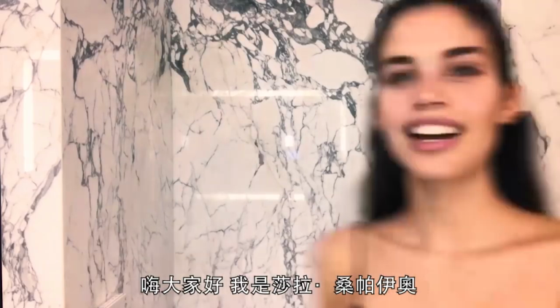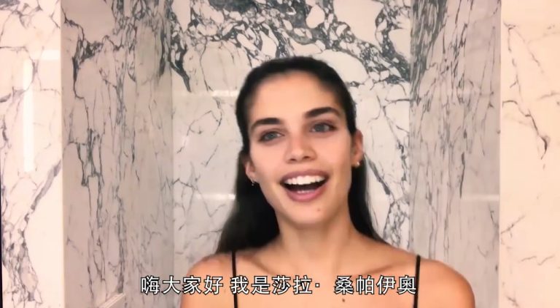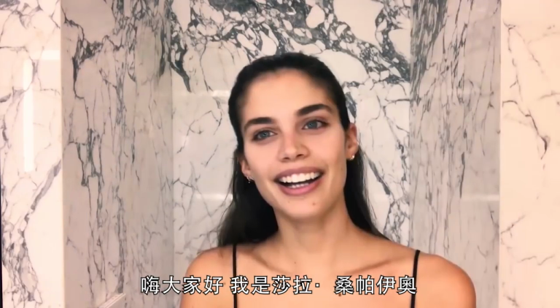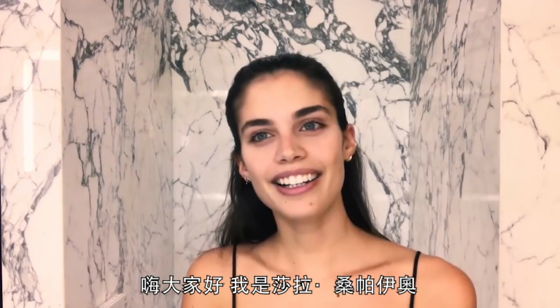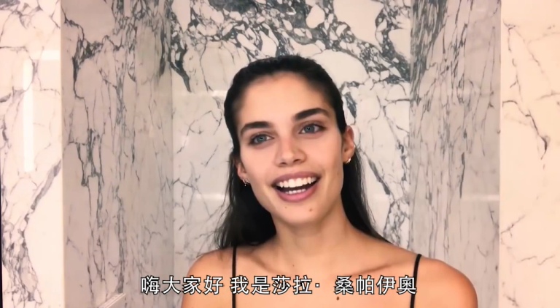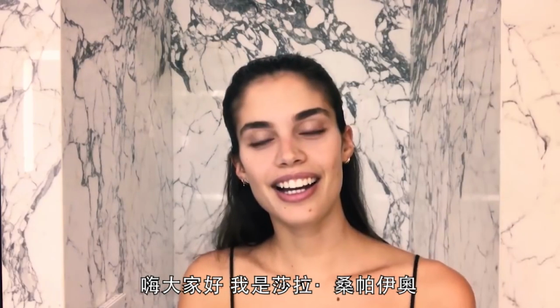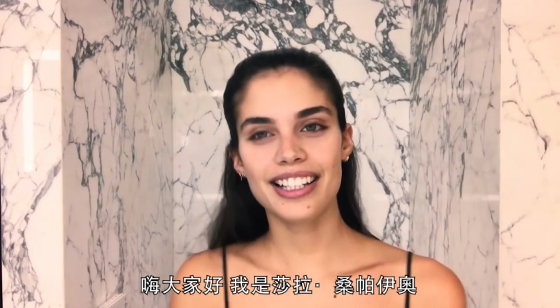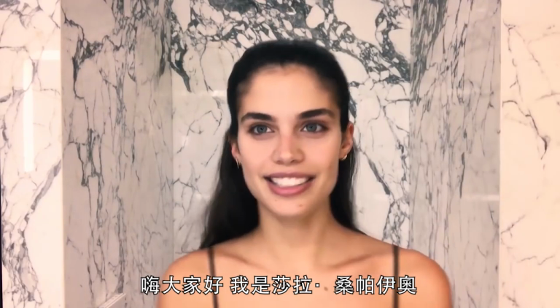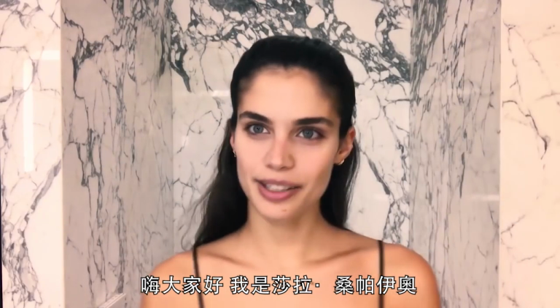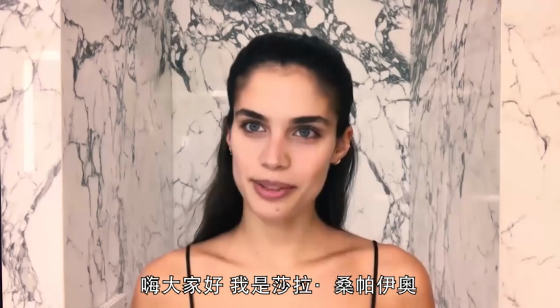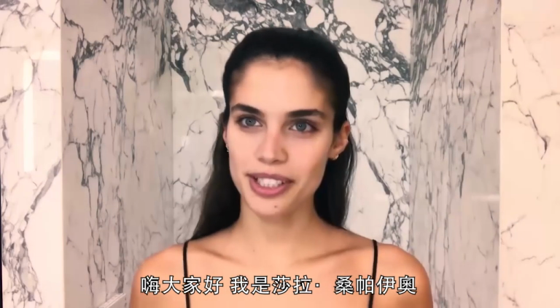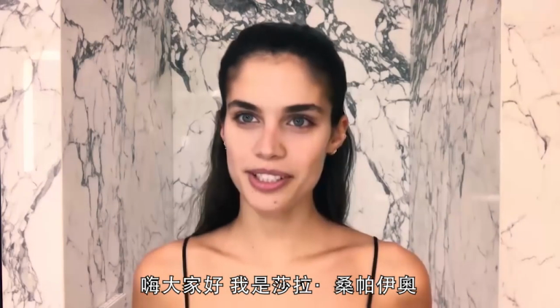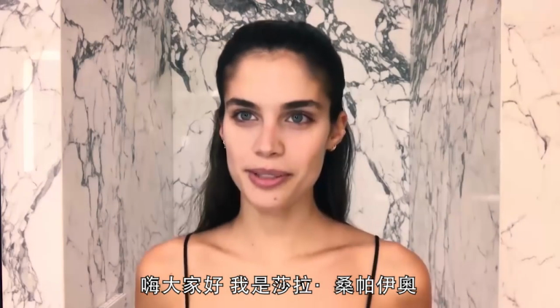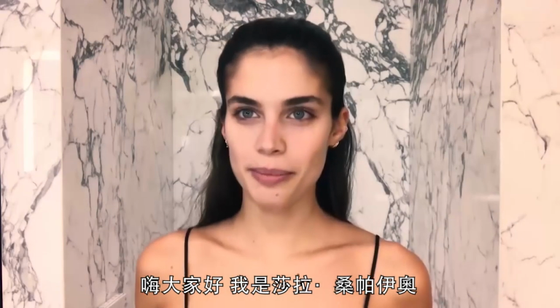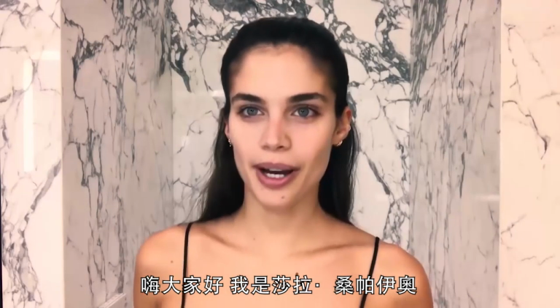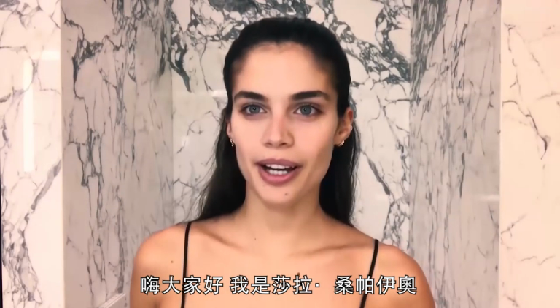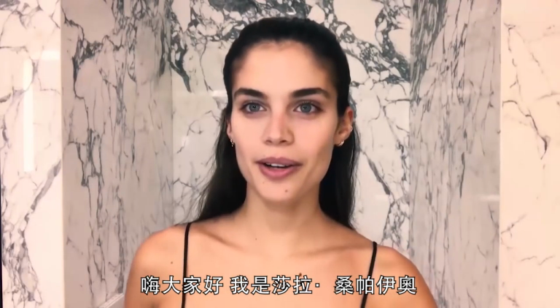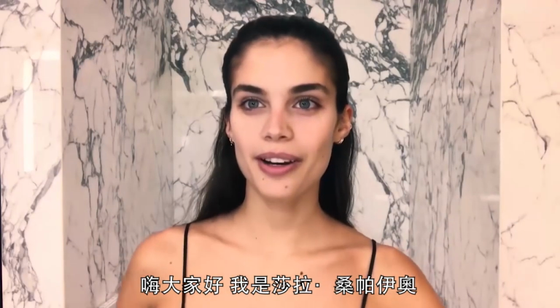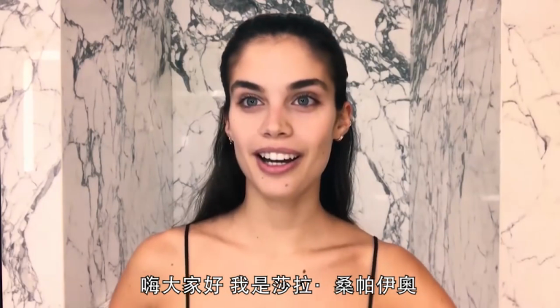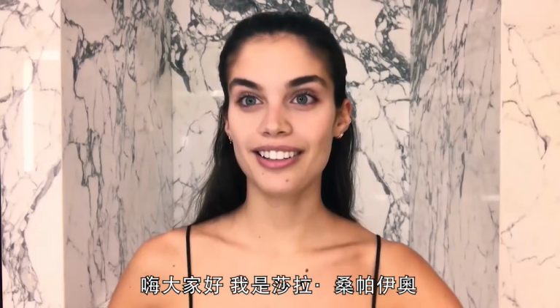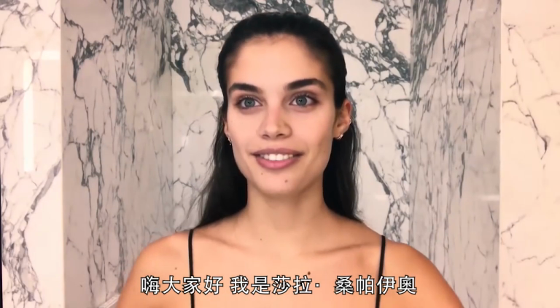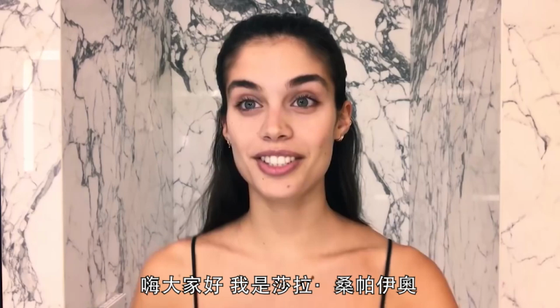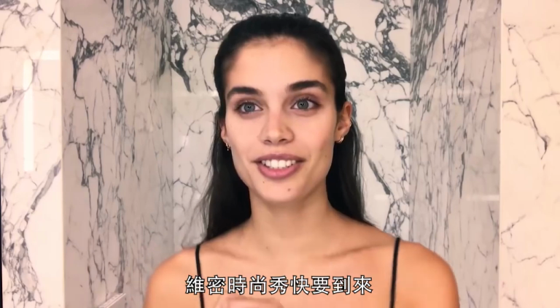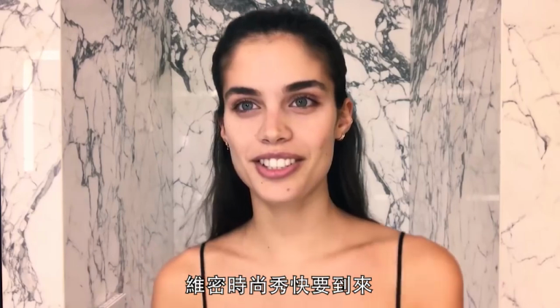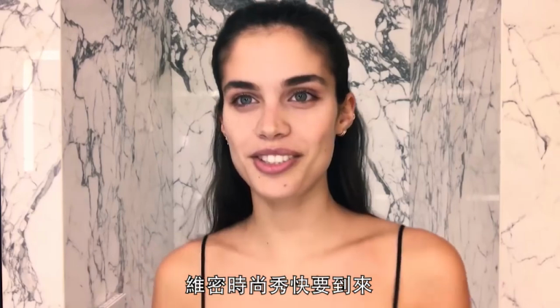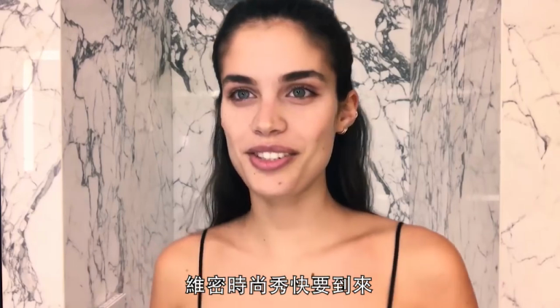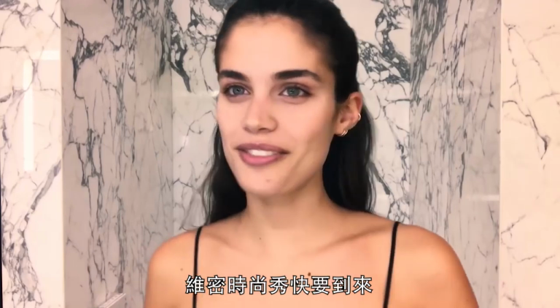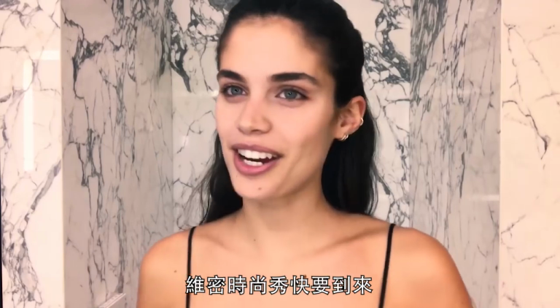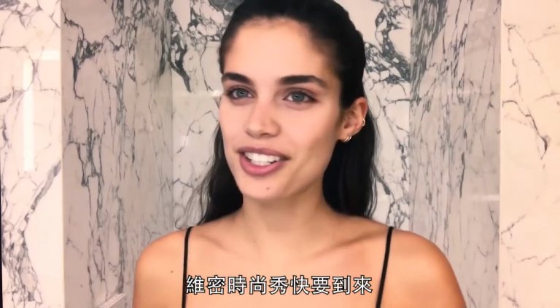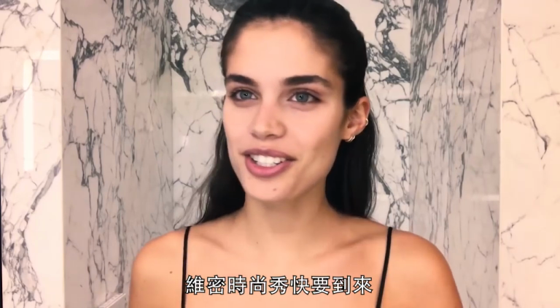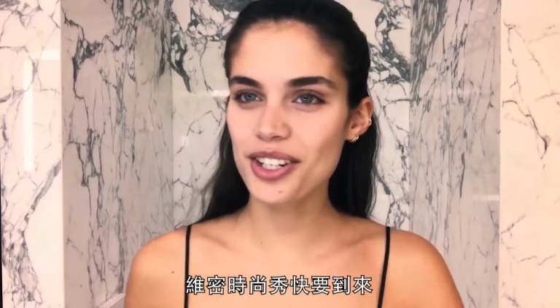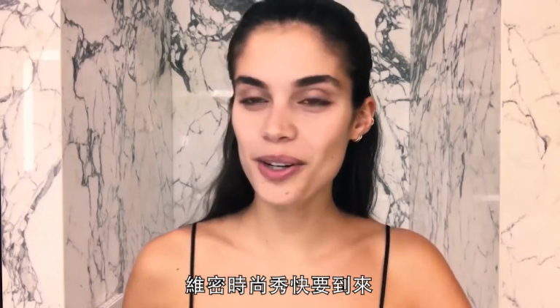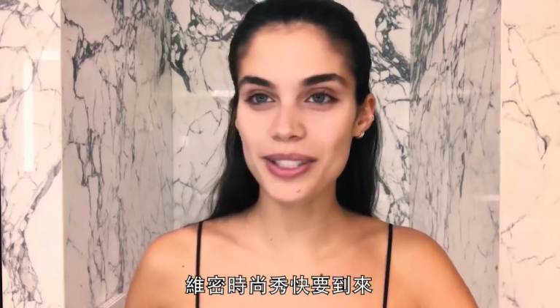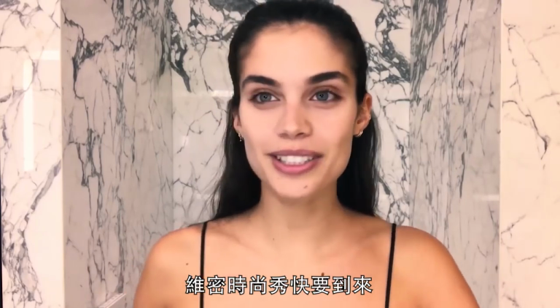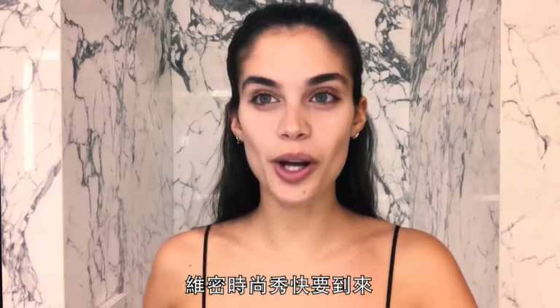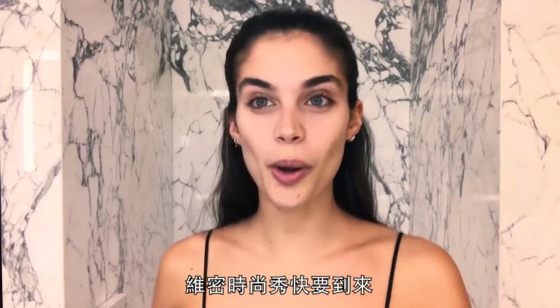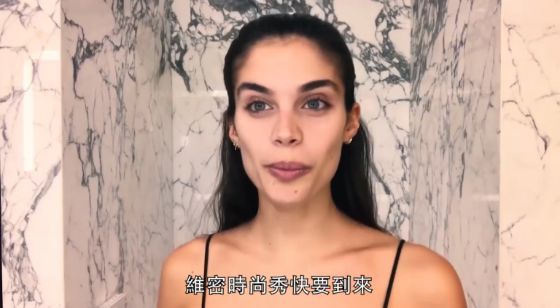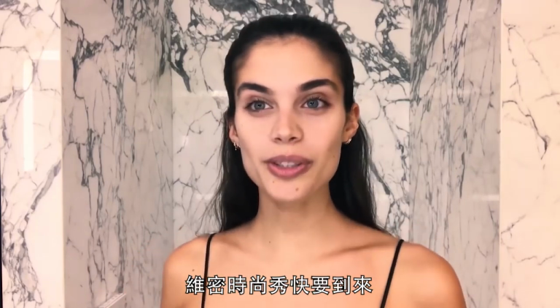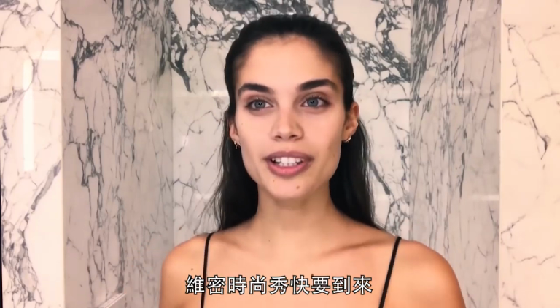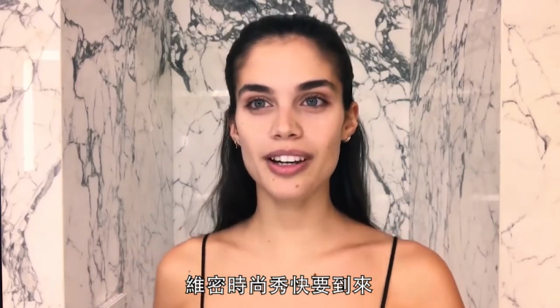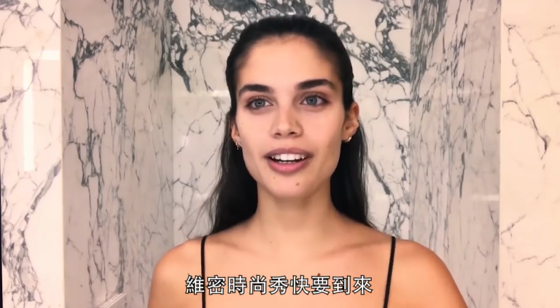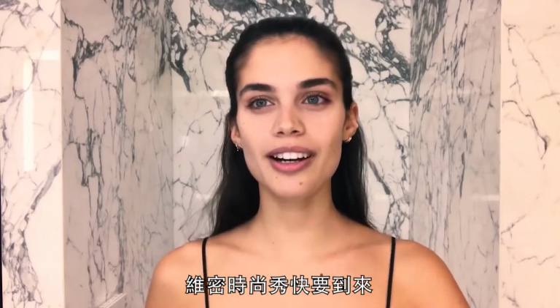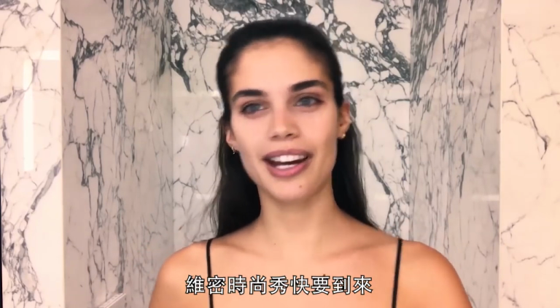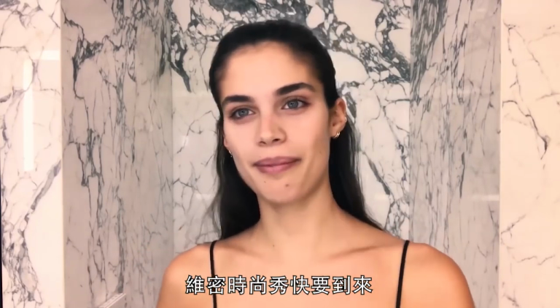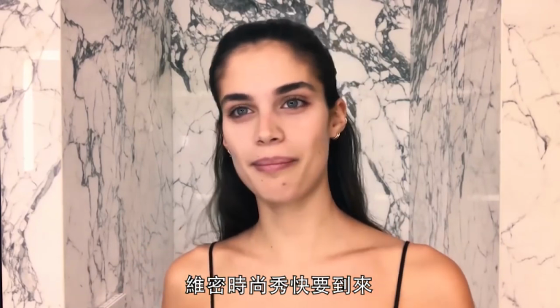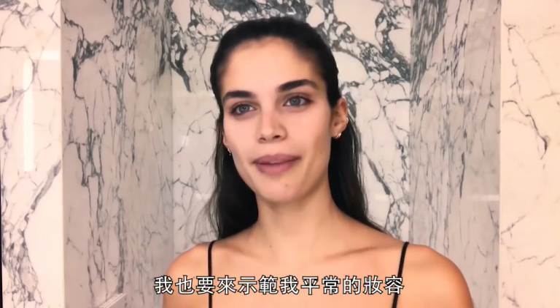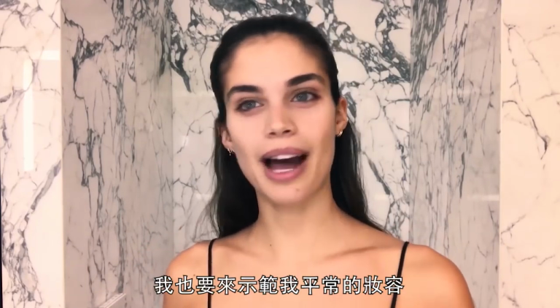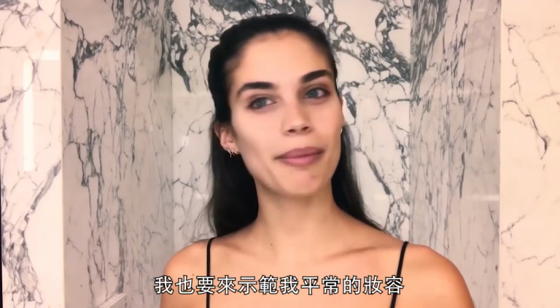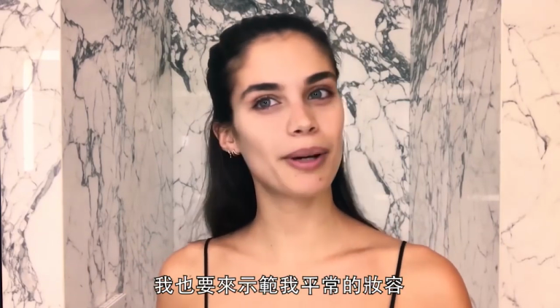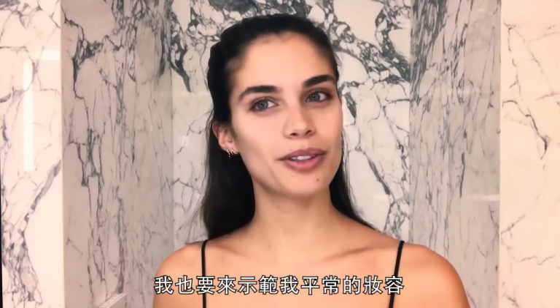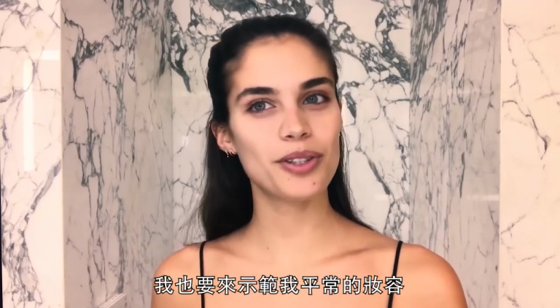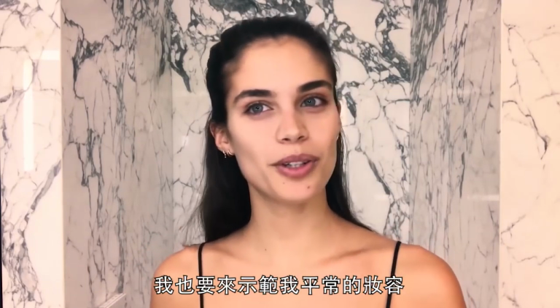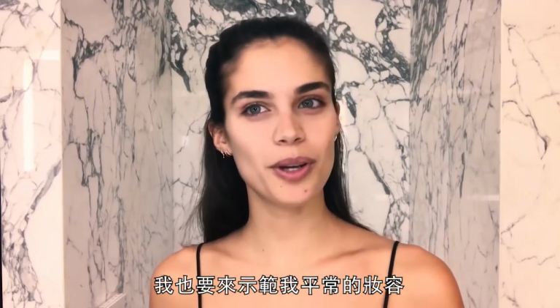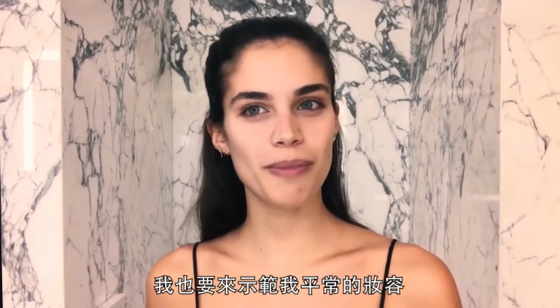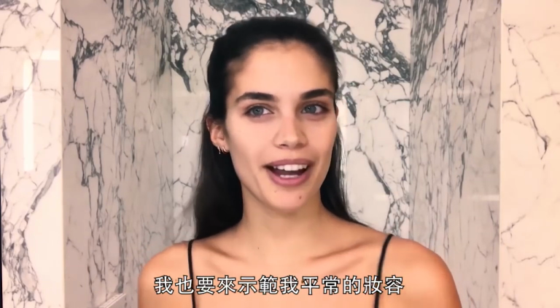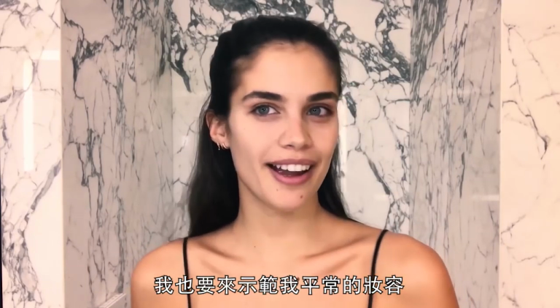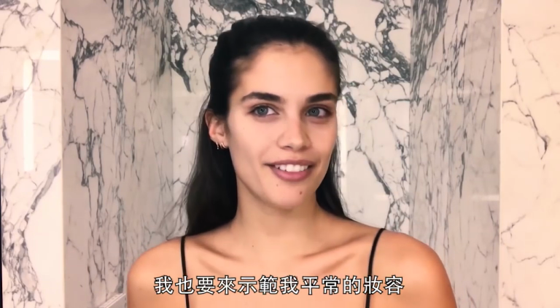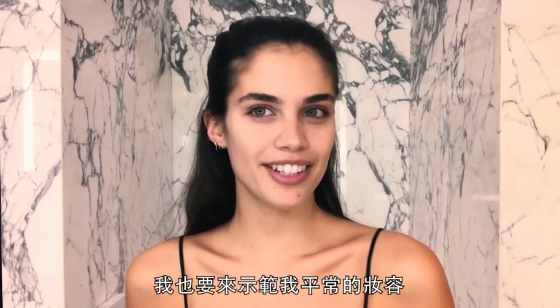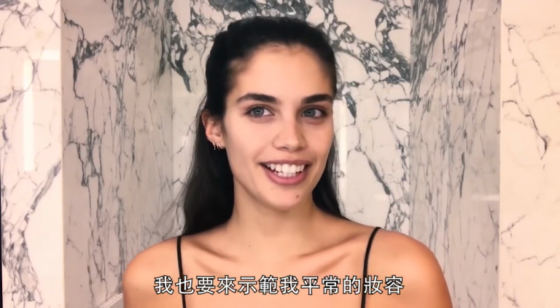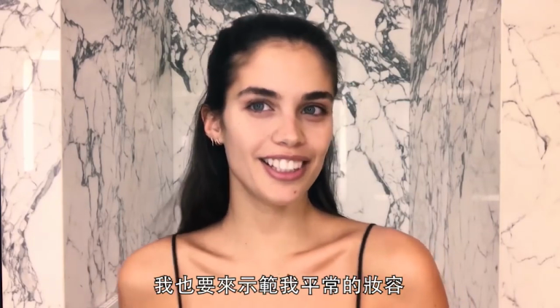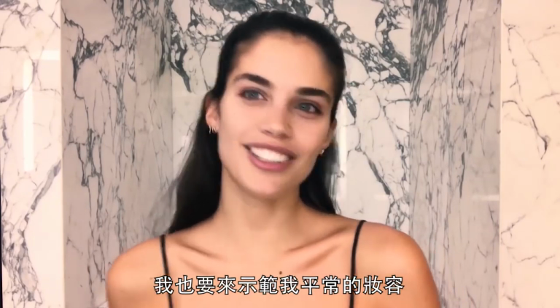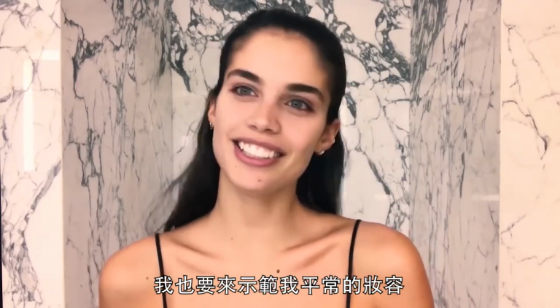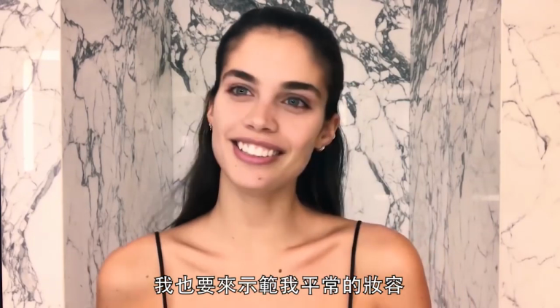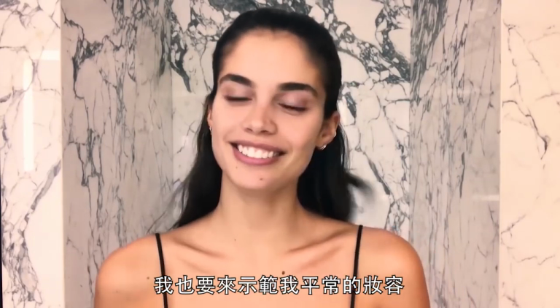Hi guys! I'm Sara Sampaio and the Victoria's Secret Fashion Show is almost here. I'm about to show you my everyday look.